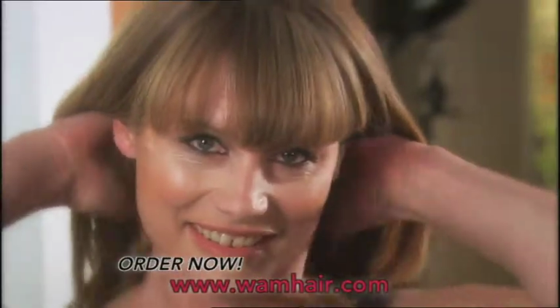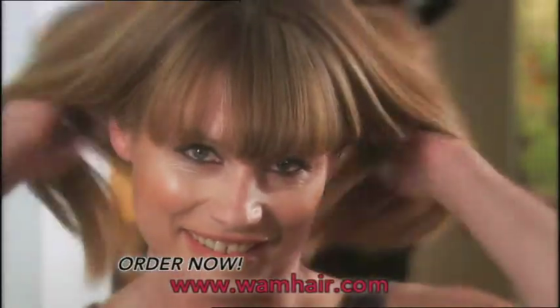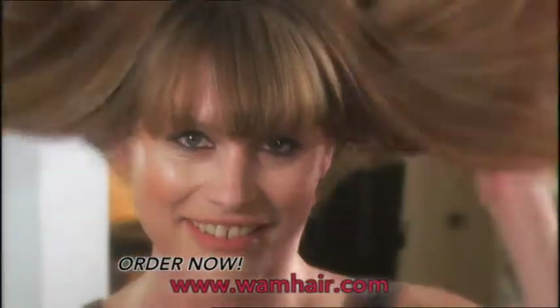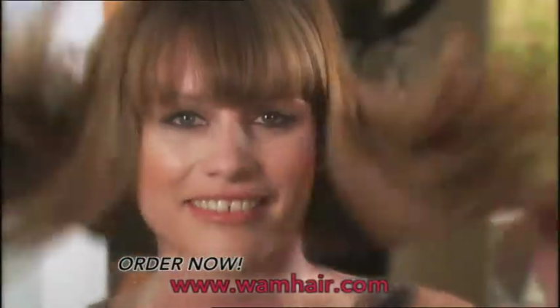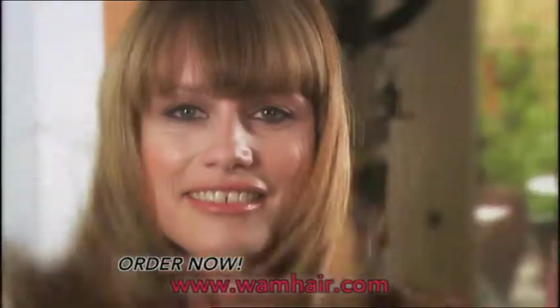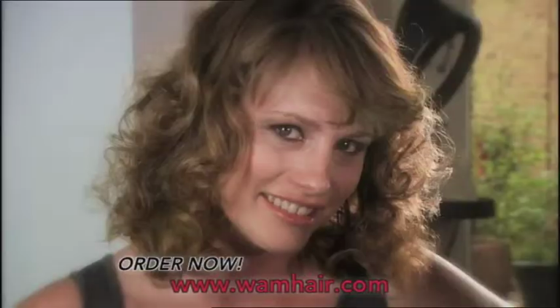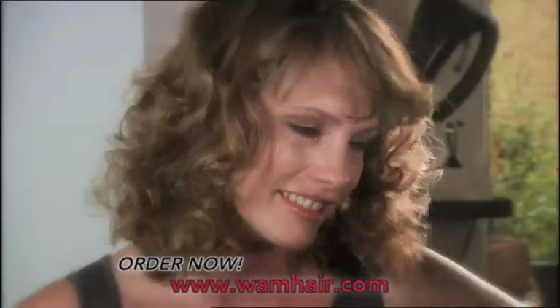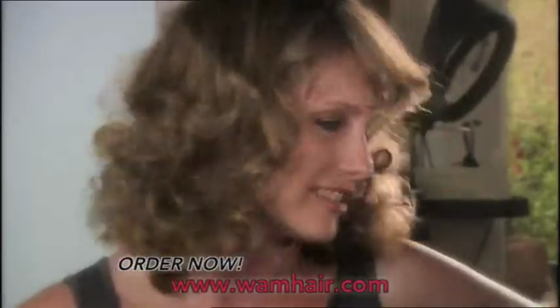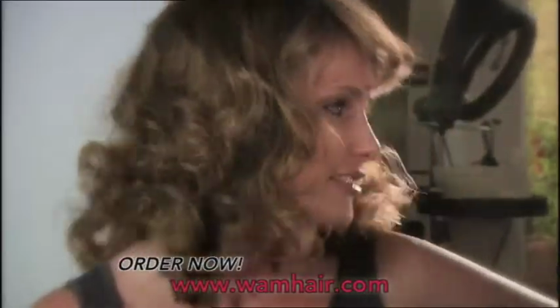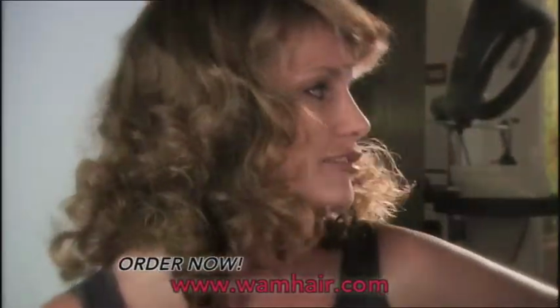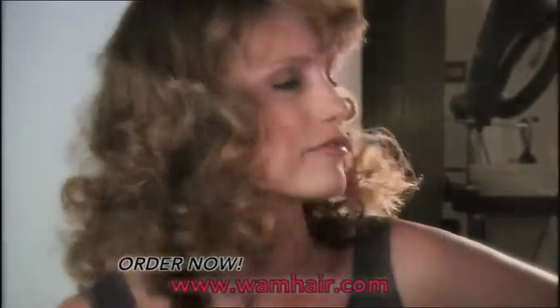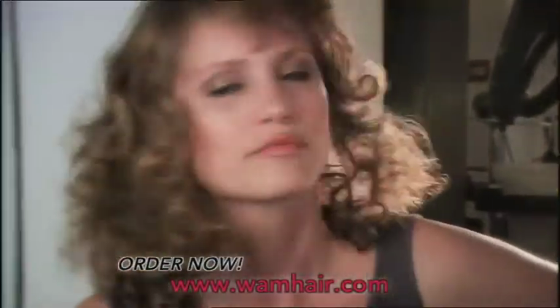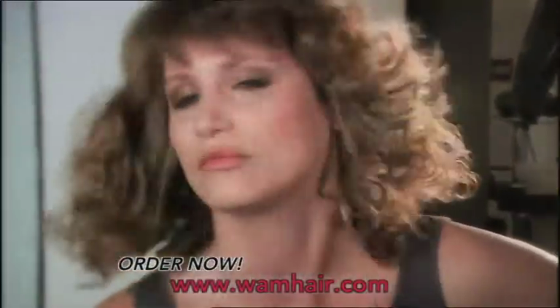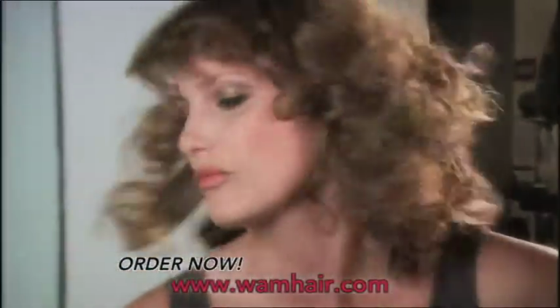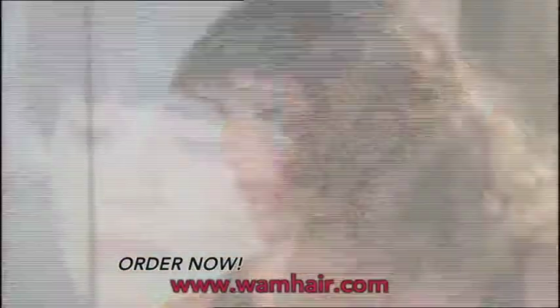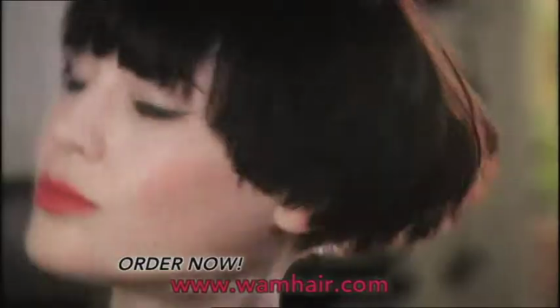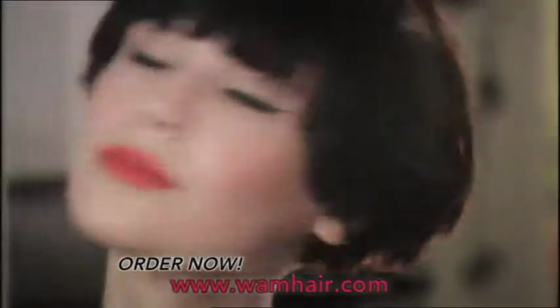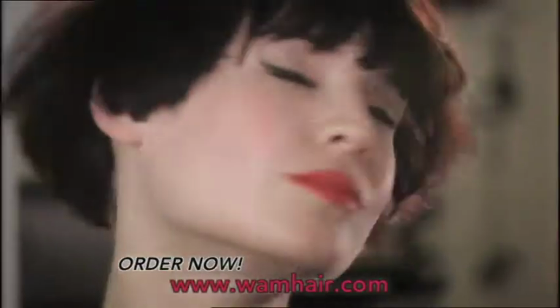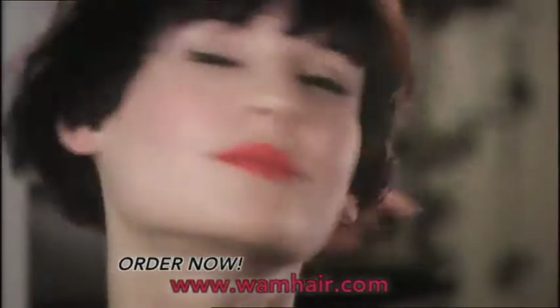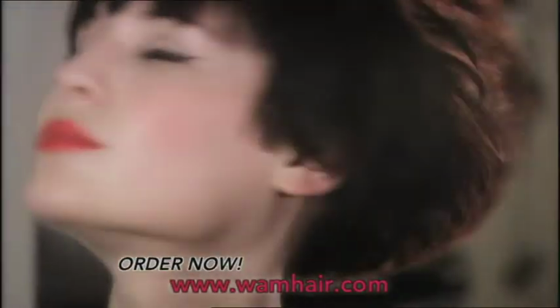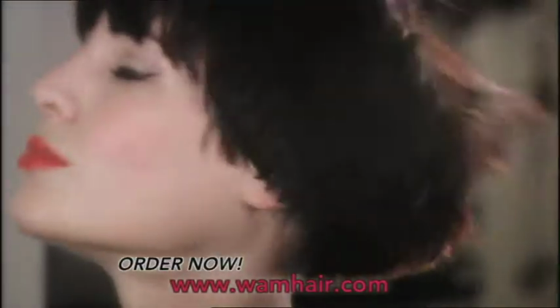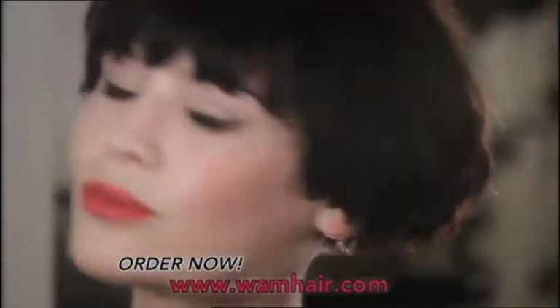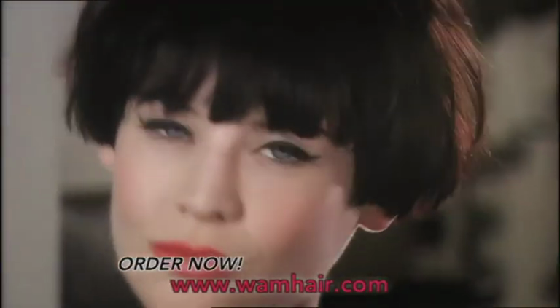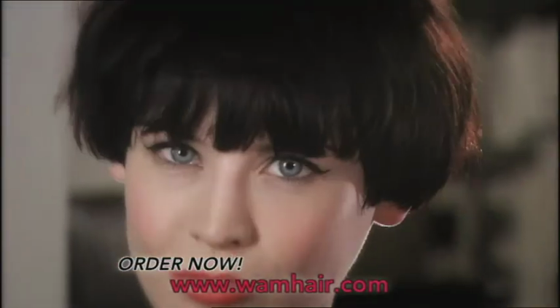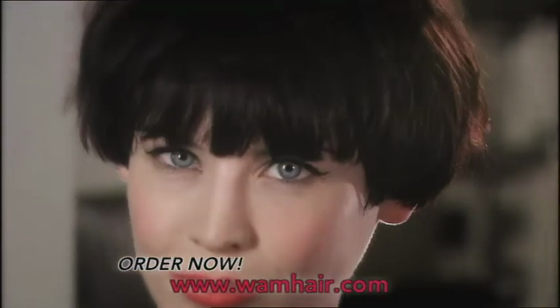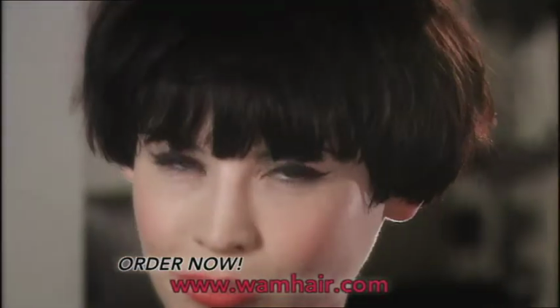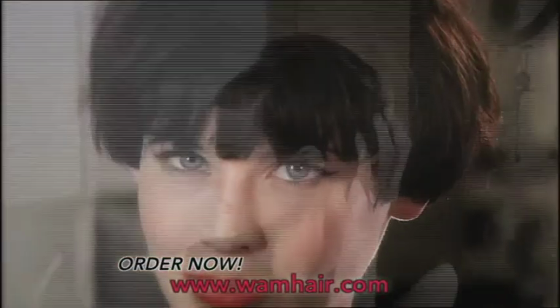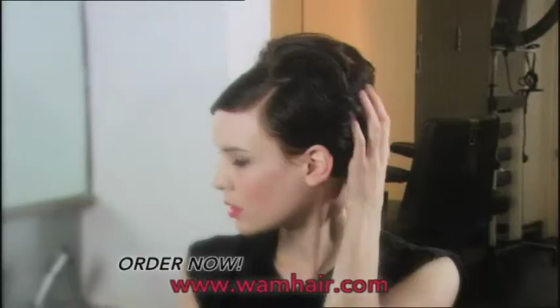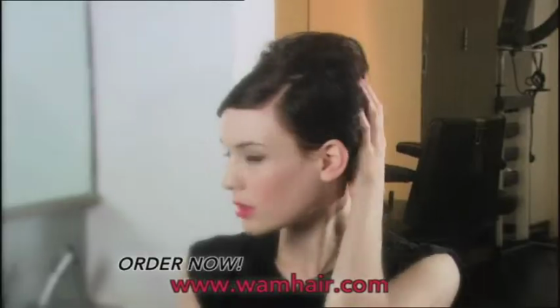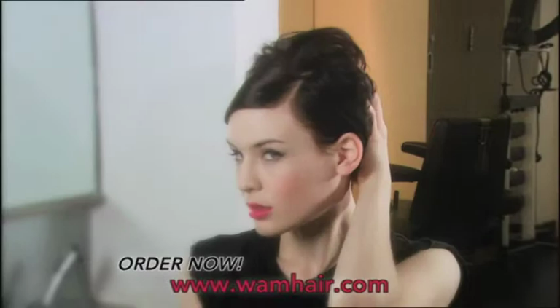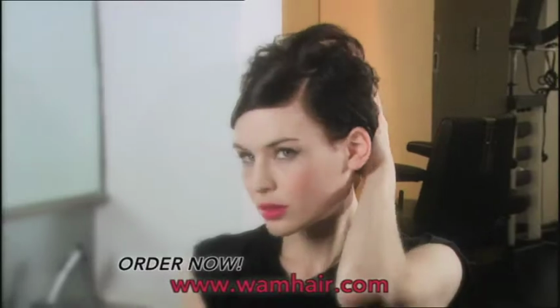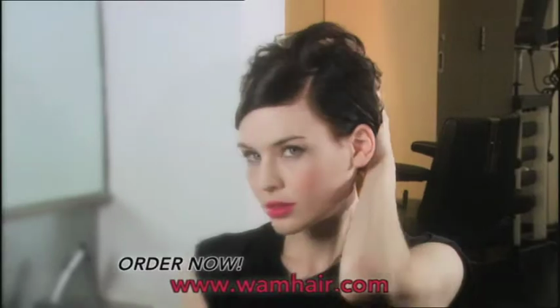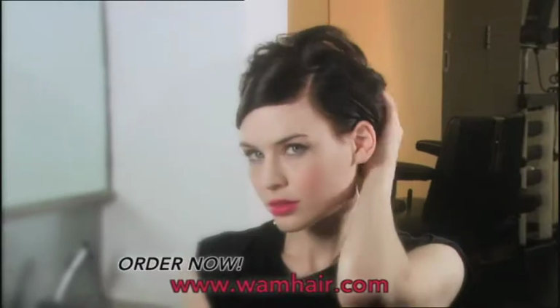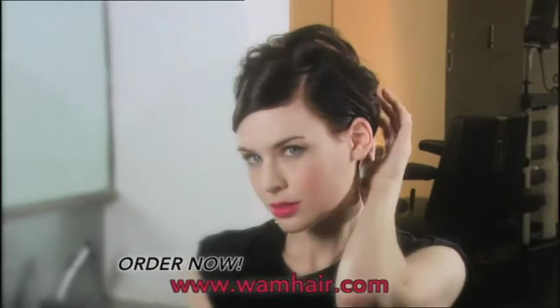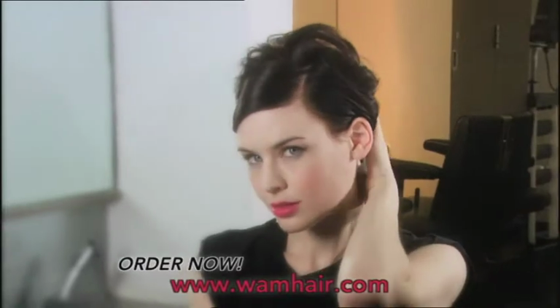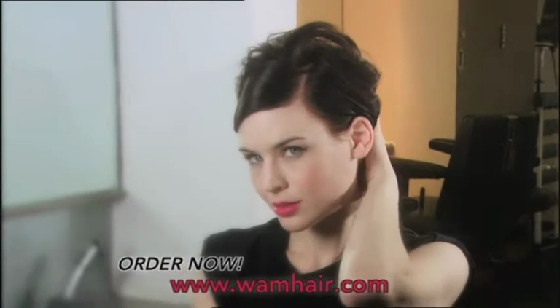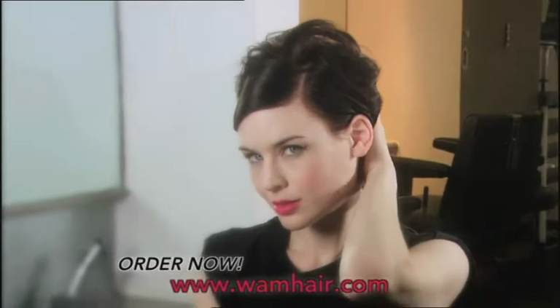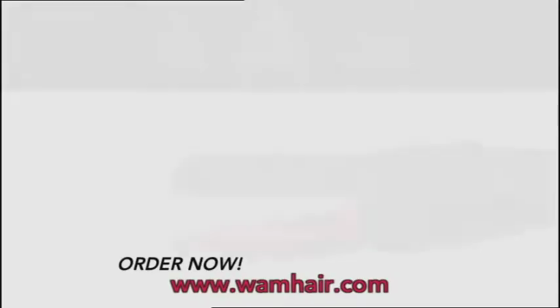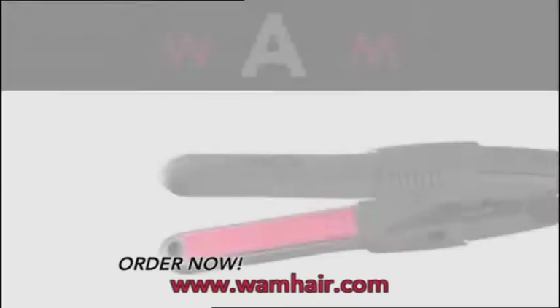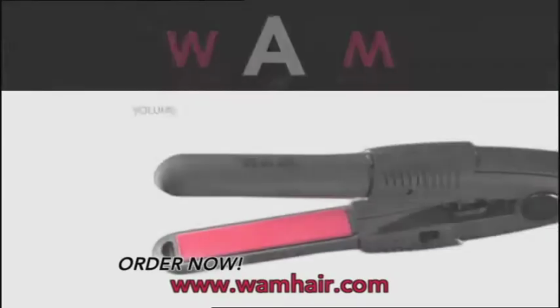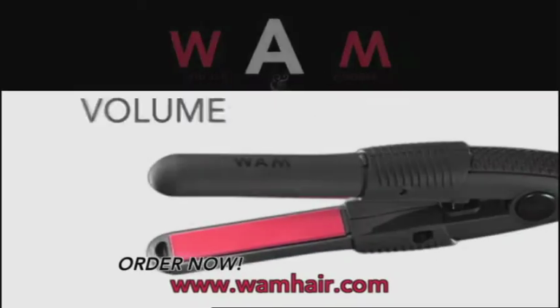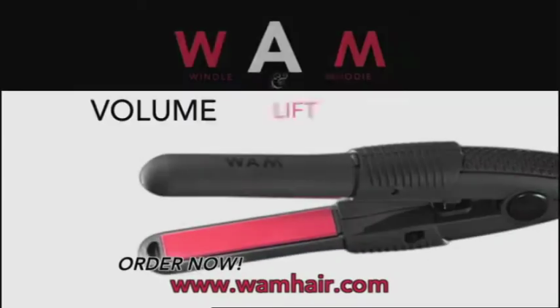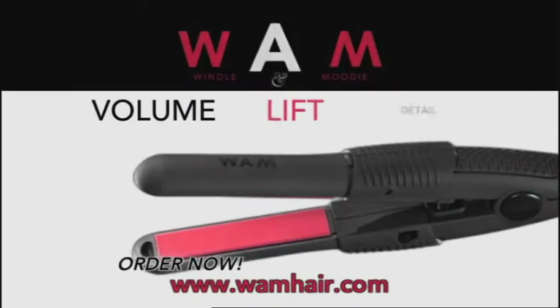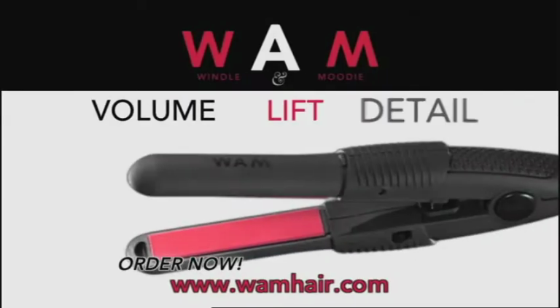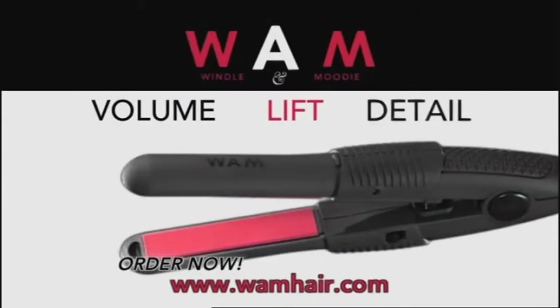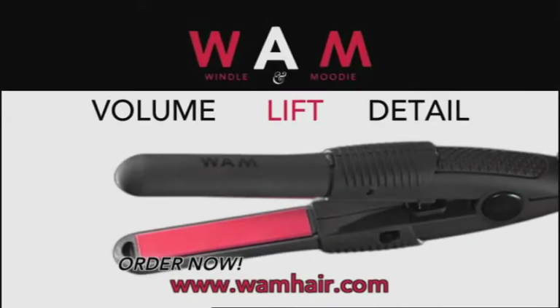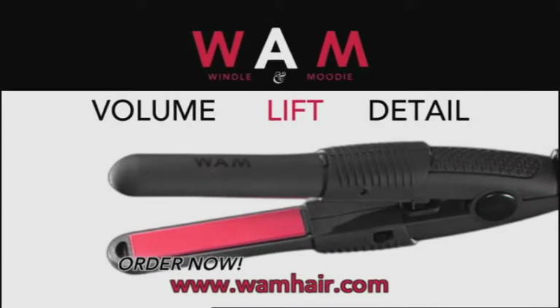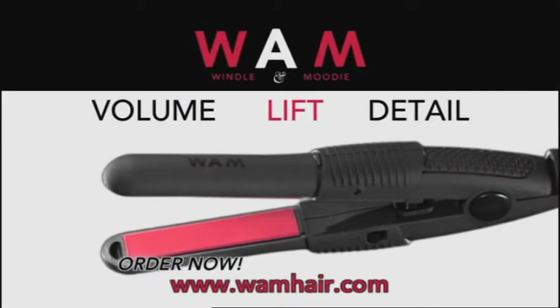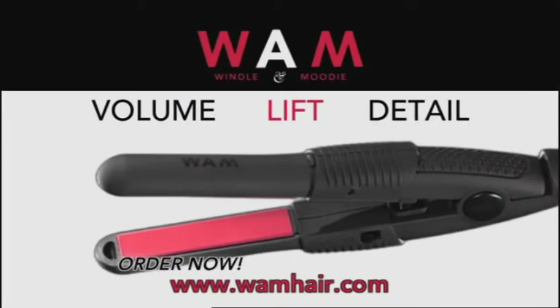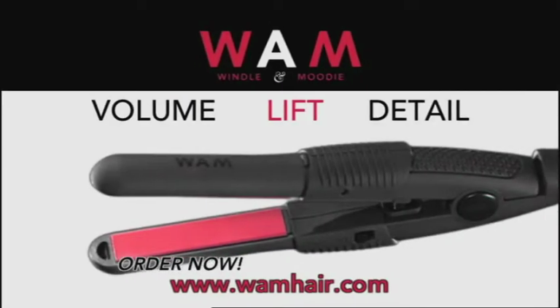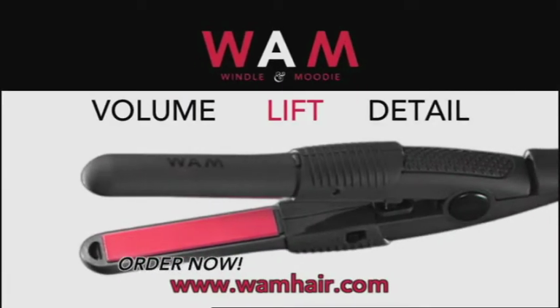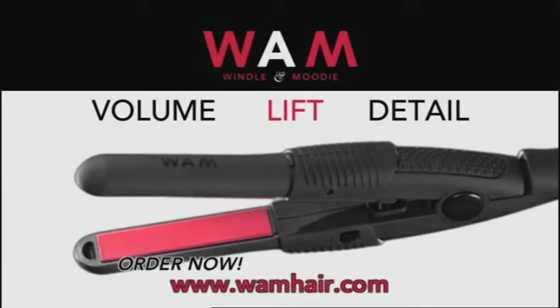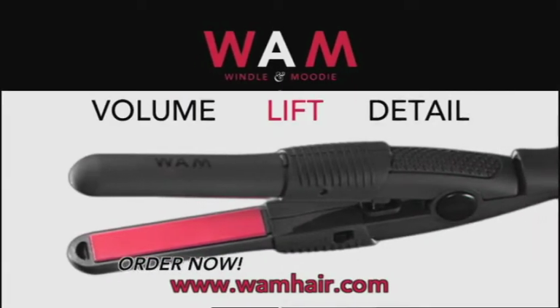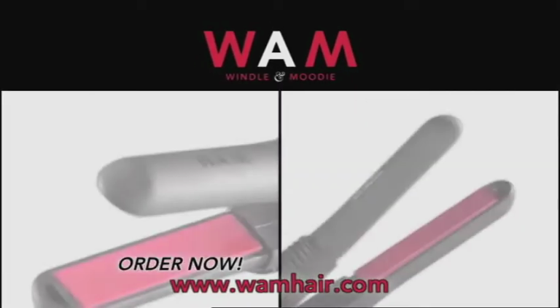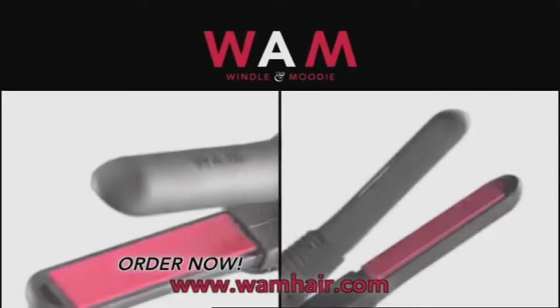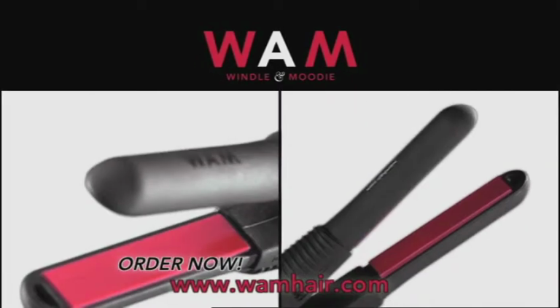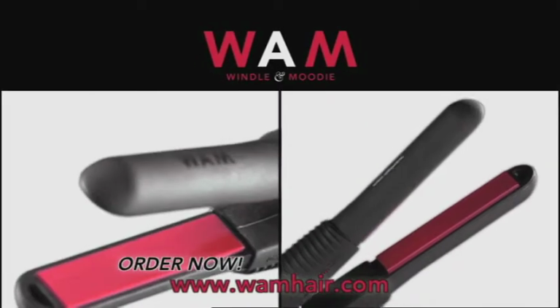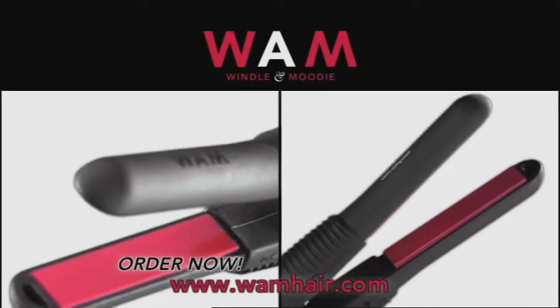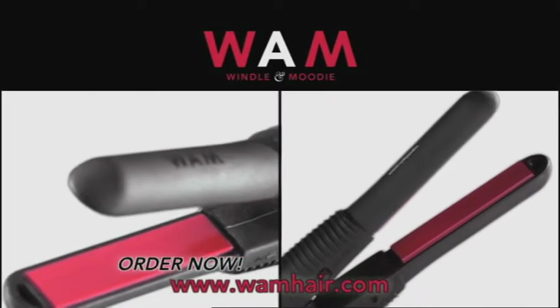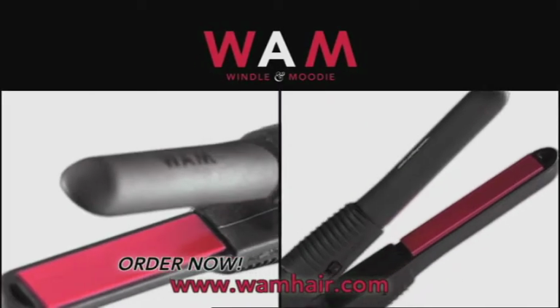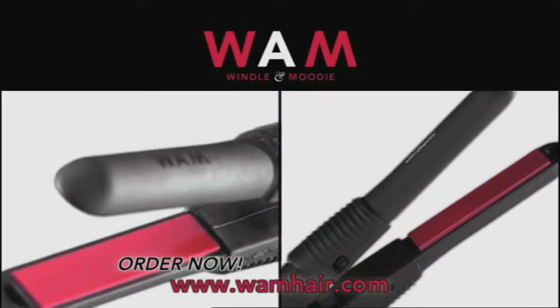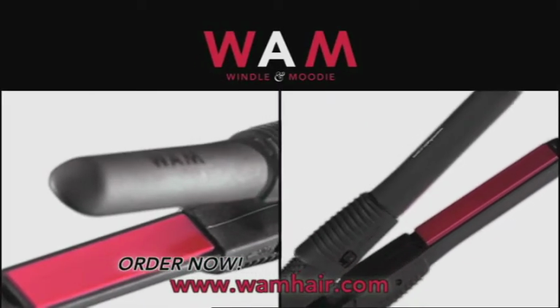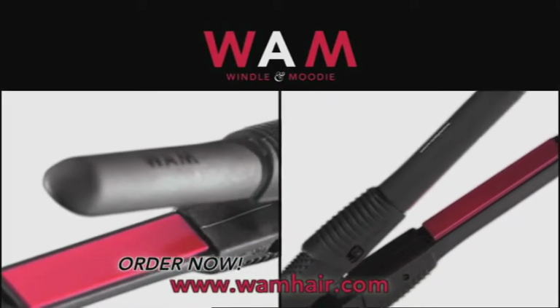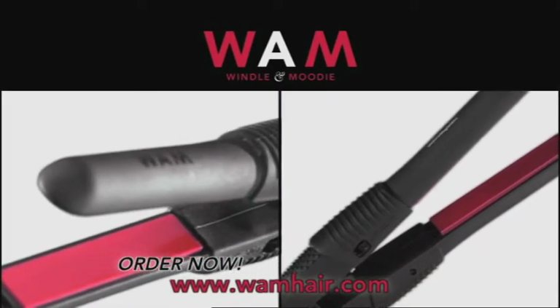Create super straight hair, luscious curls and gorgeous flicks. Add volume, lift and detail. Boost your style with the perfect handbag styling solution.